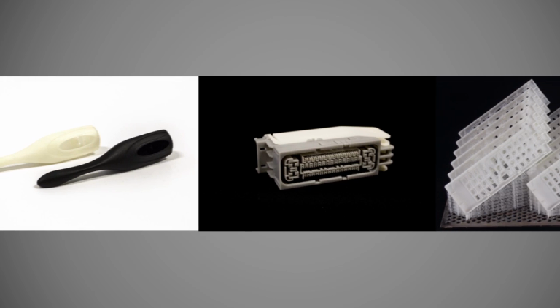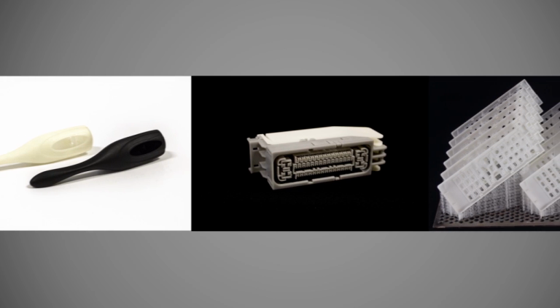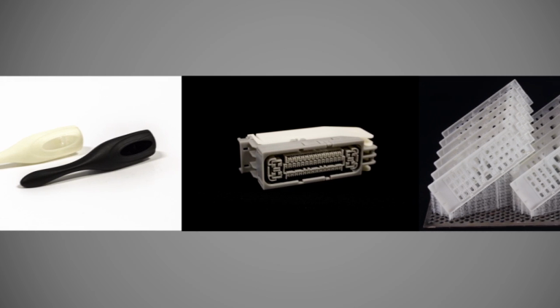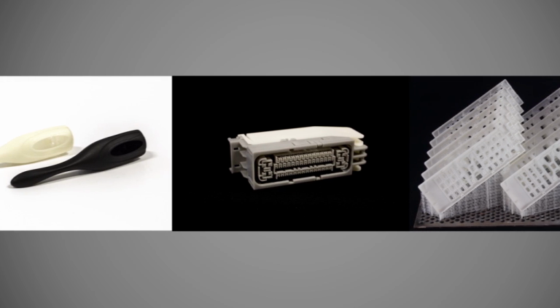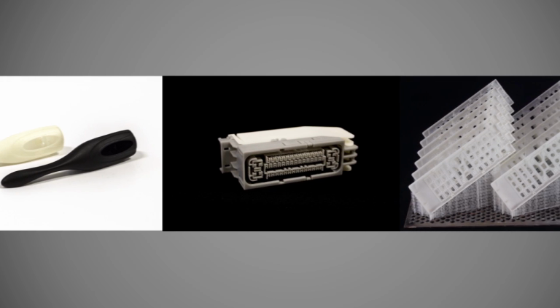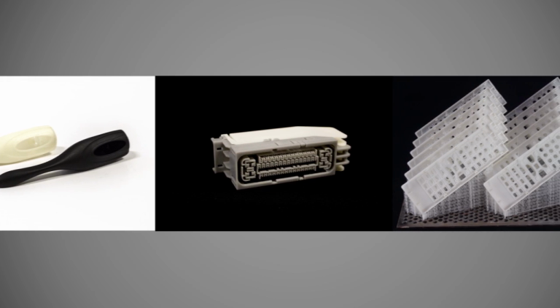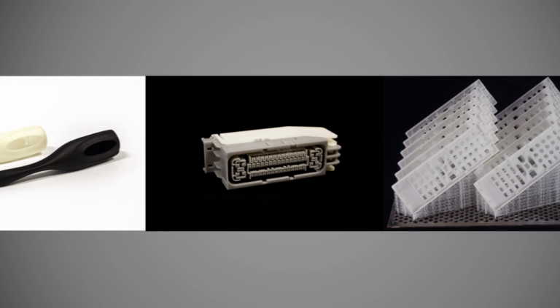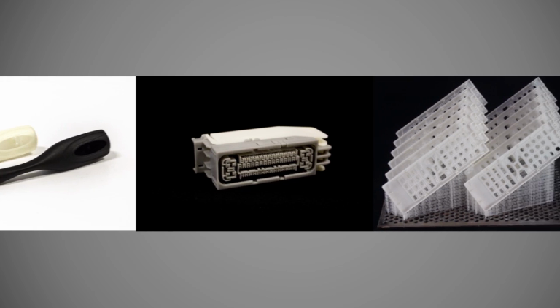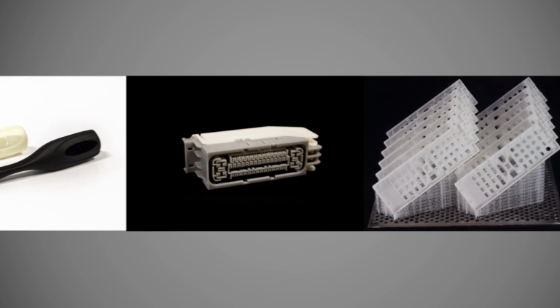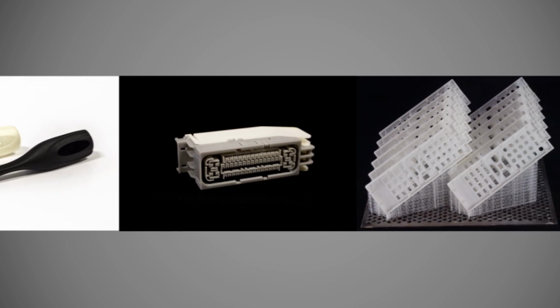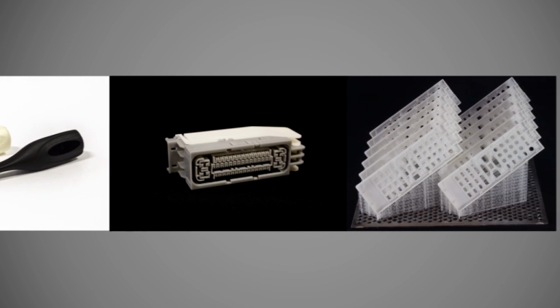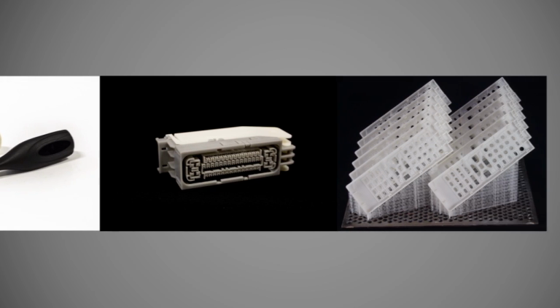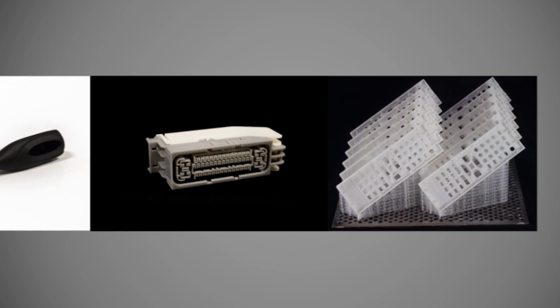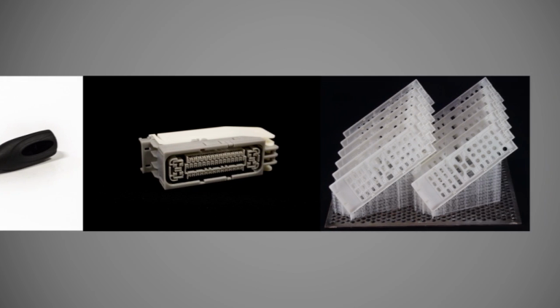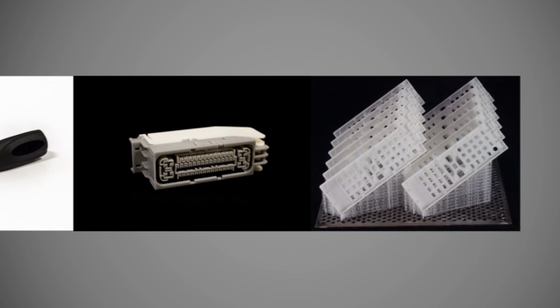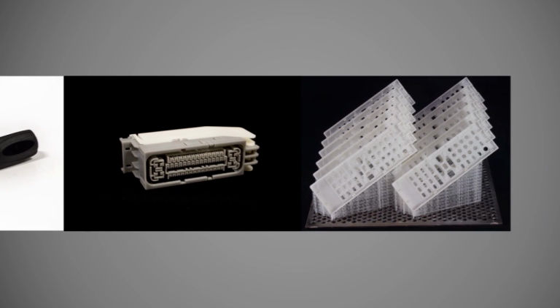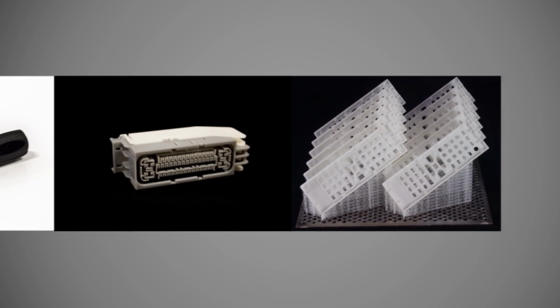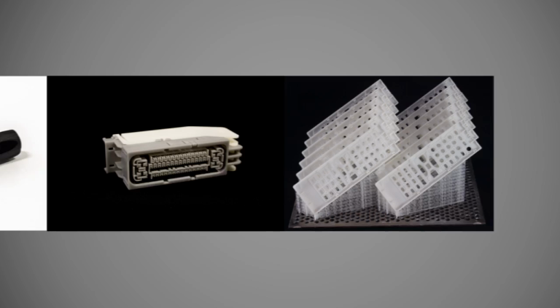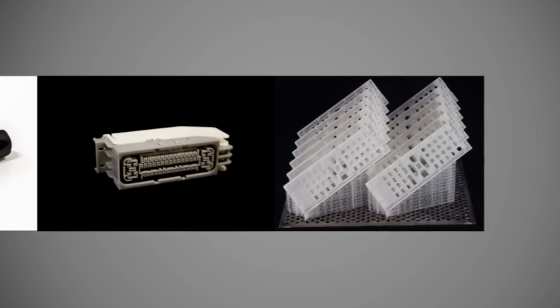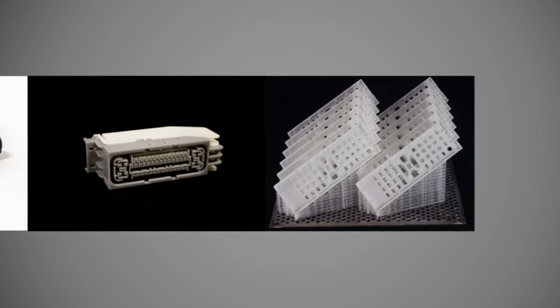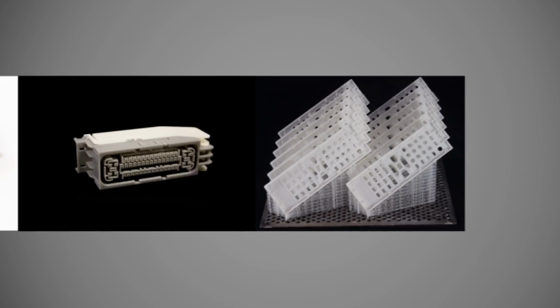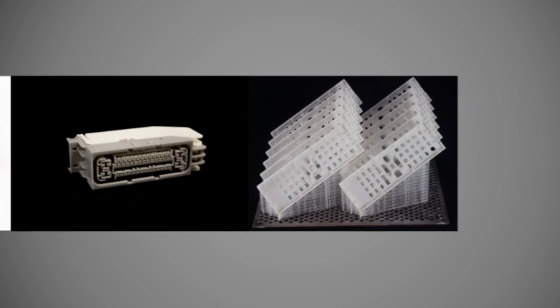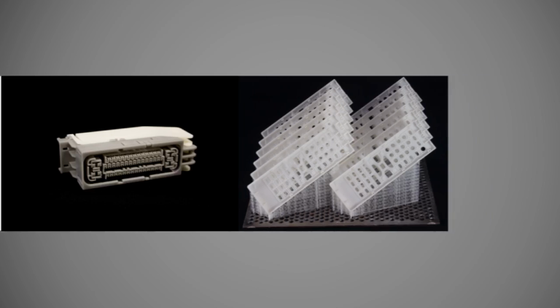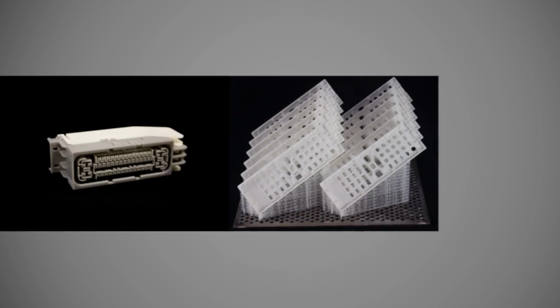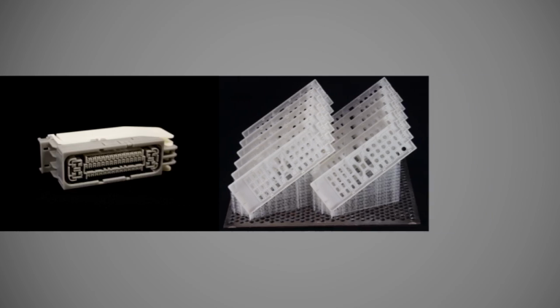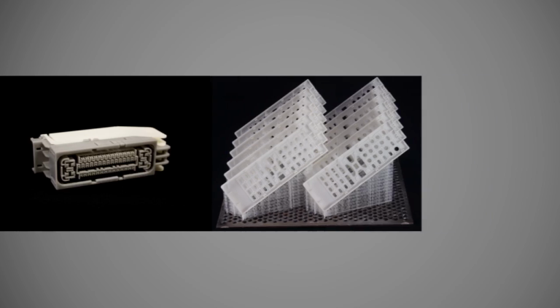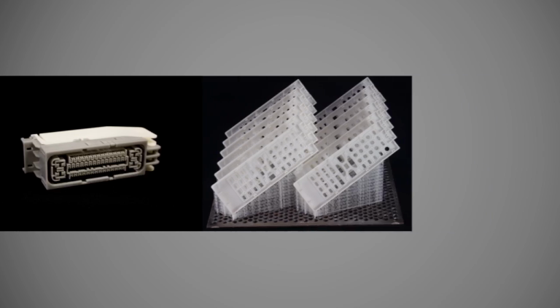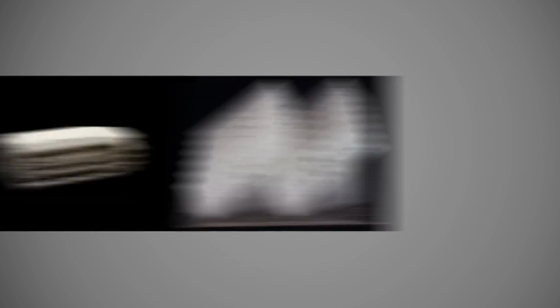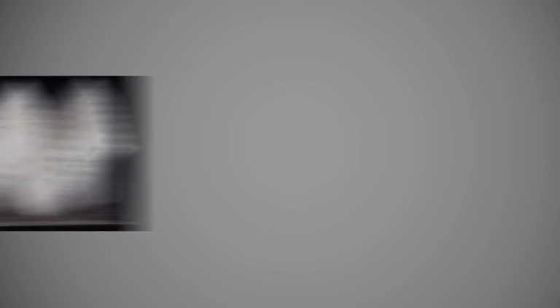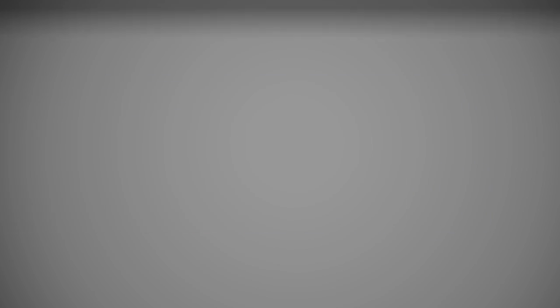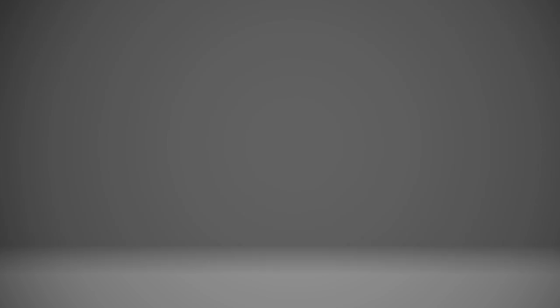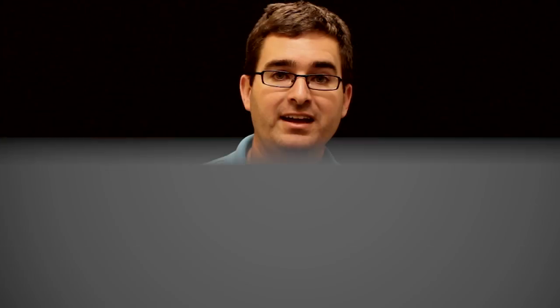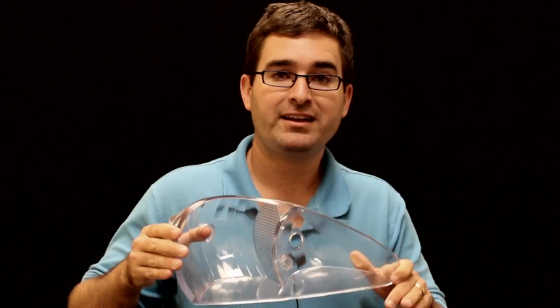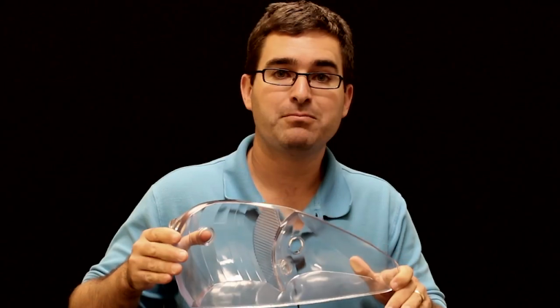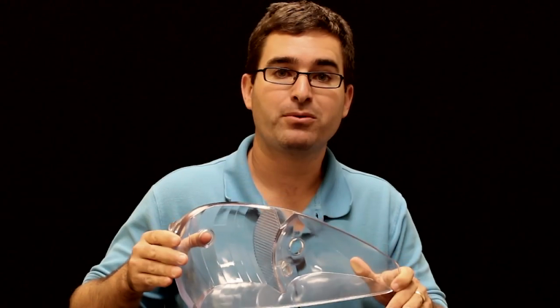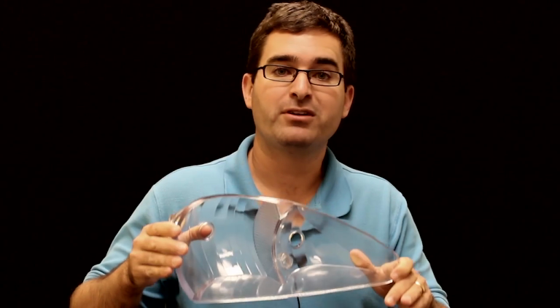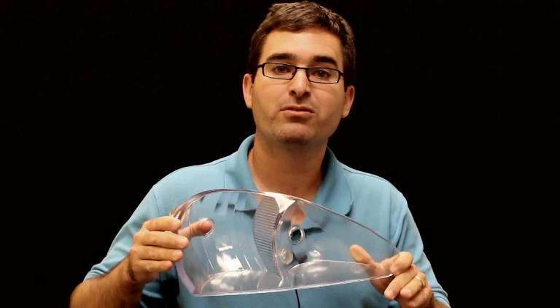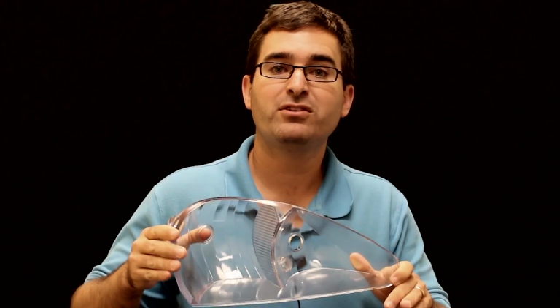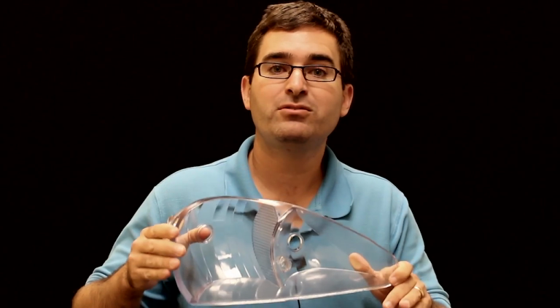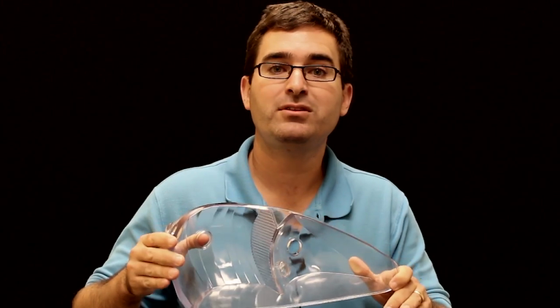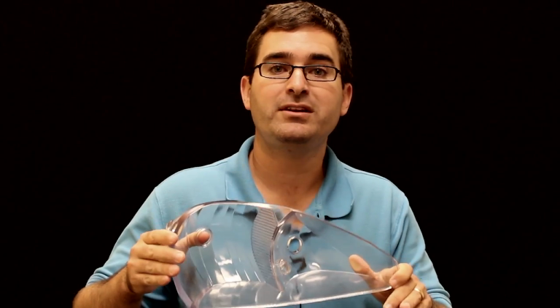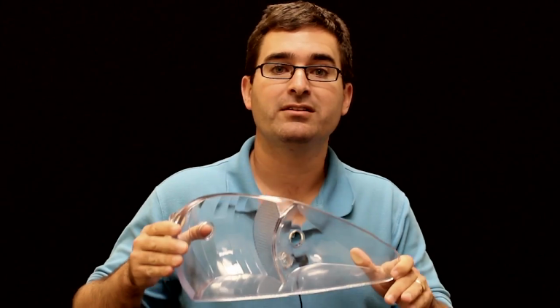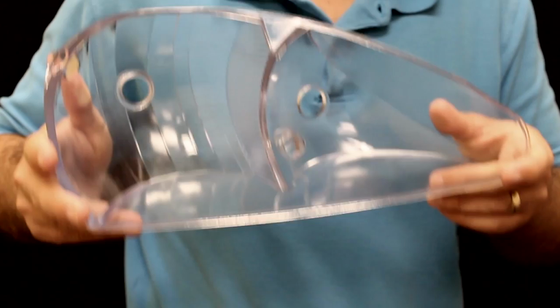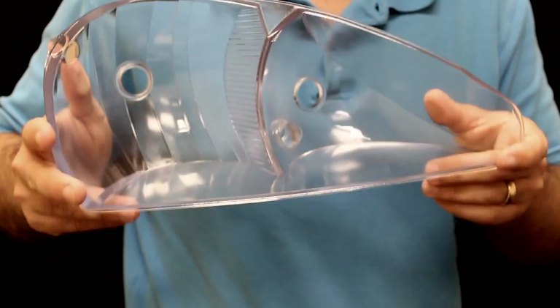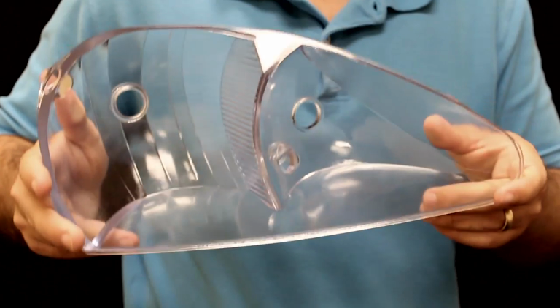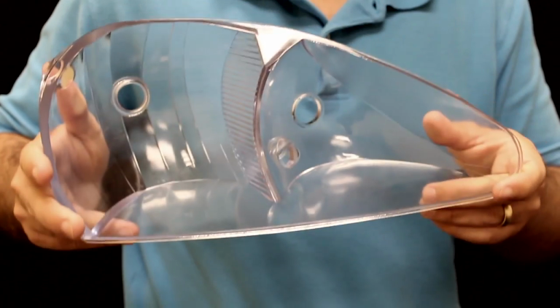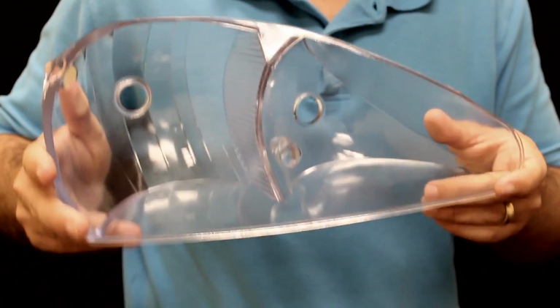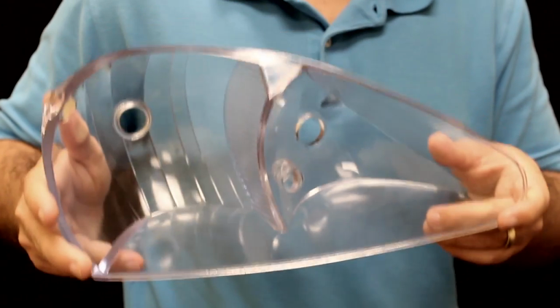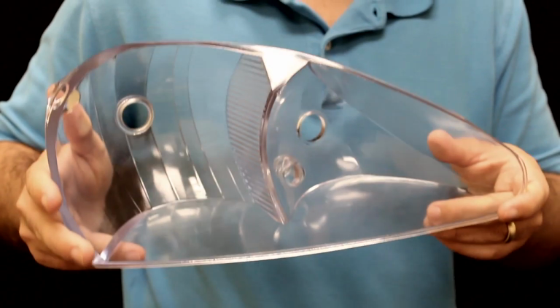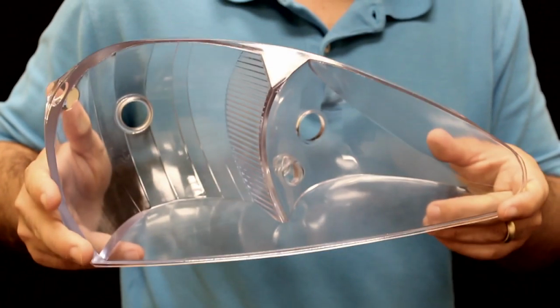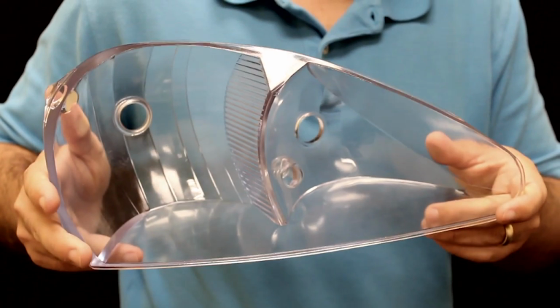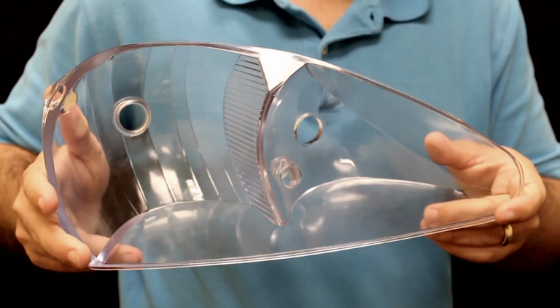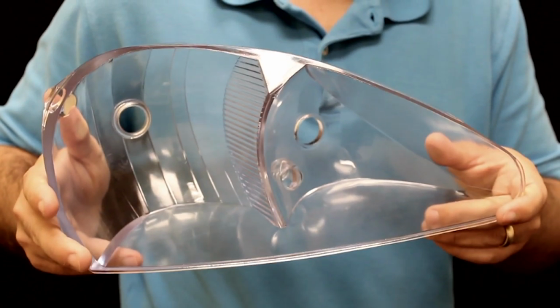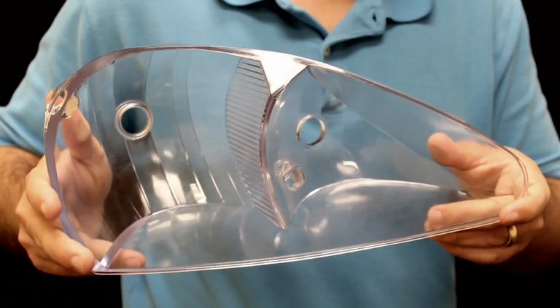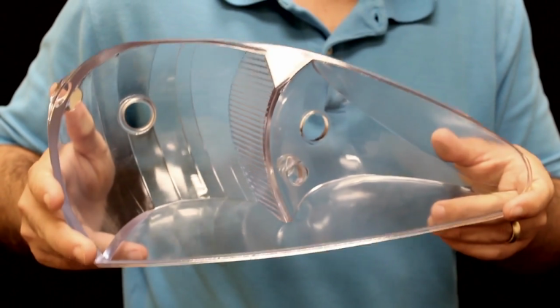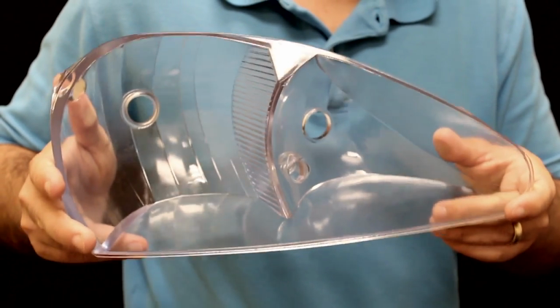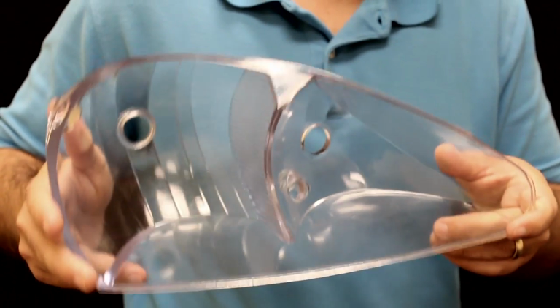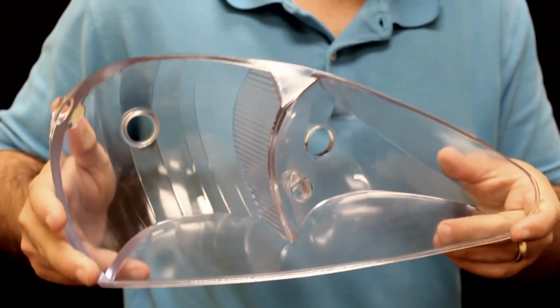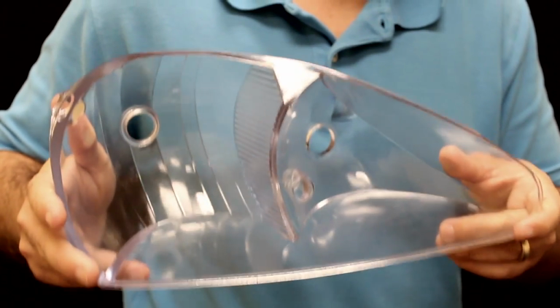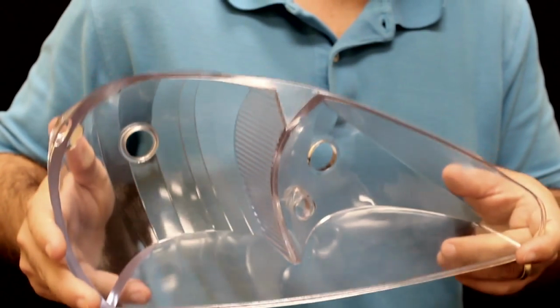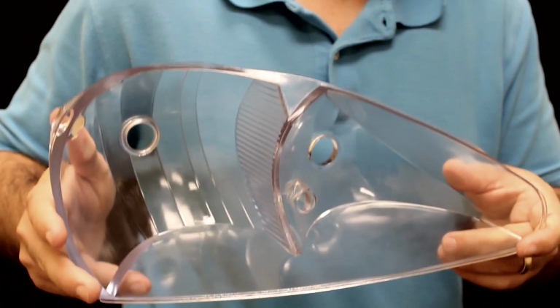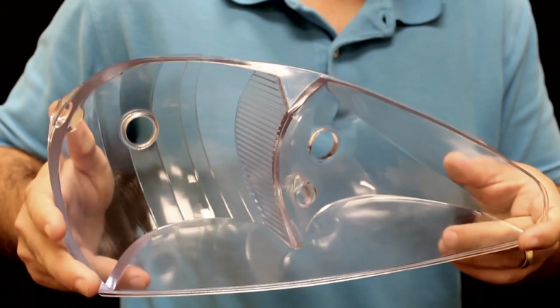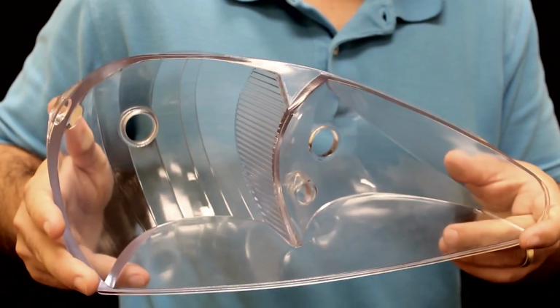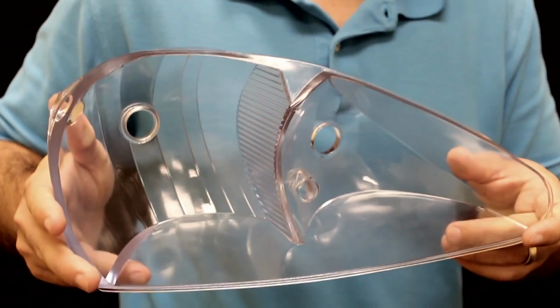Functional prototypes, master and direct casting patterns, and more. I can print crystal clear end-use headlamp covers for my car restorations.